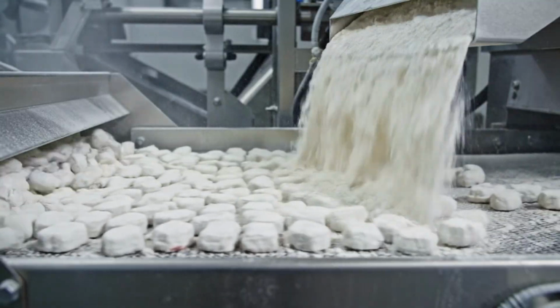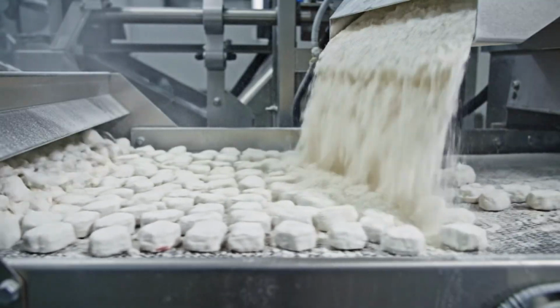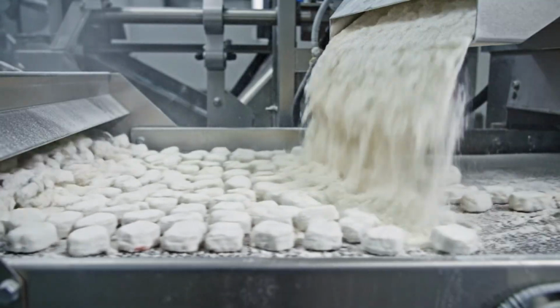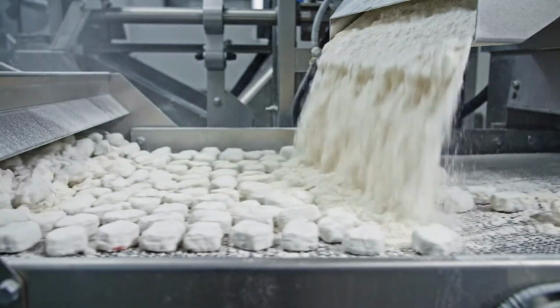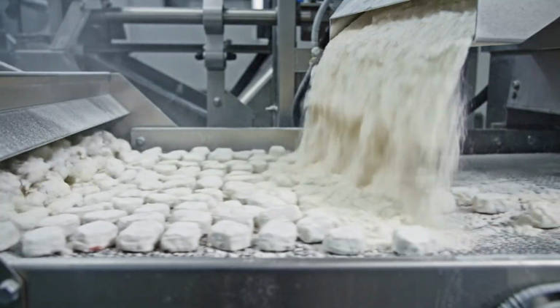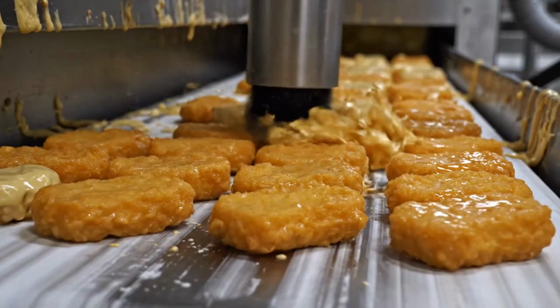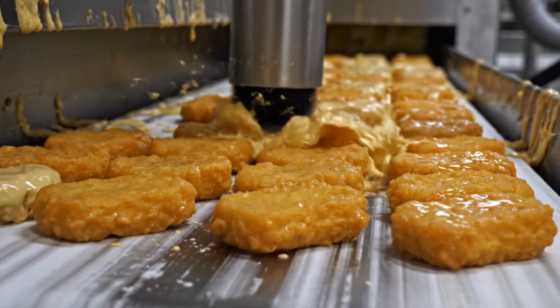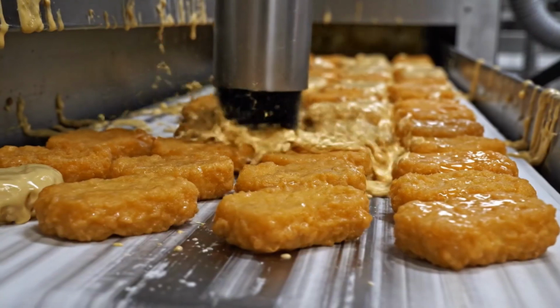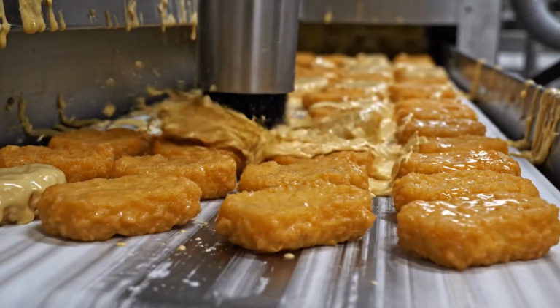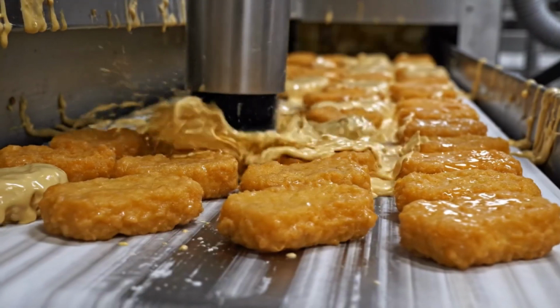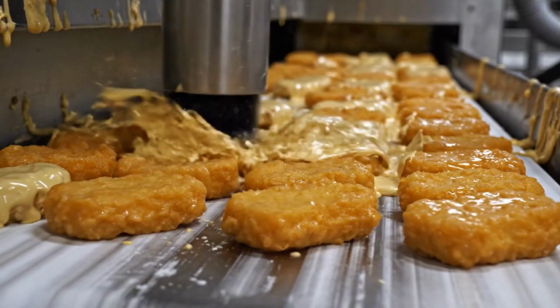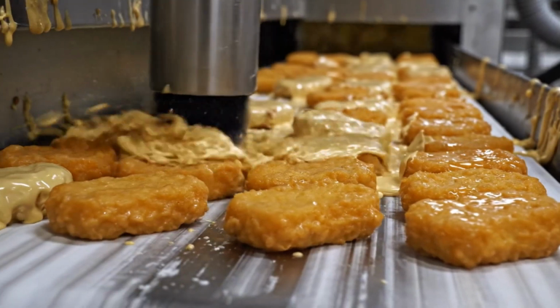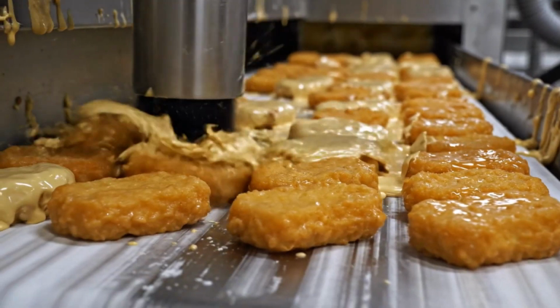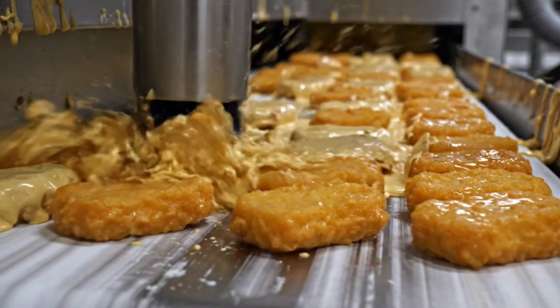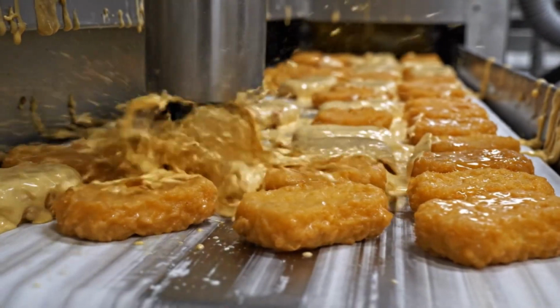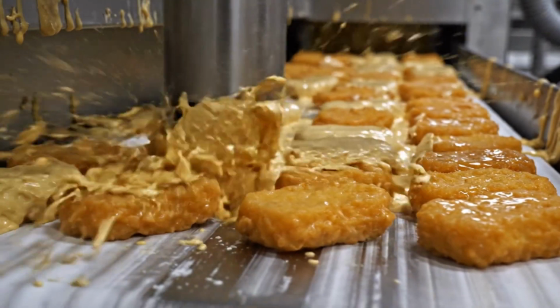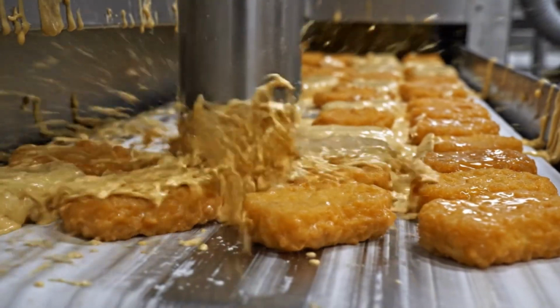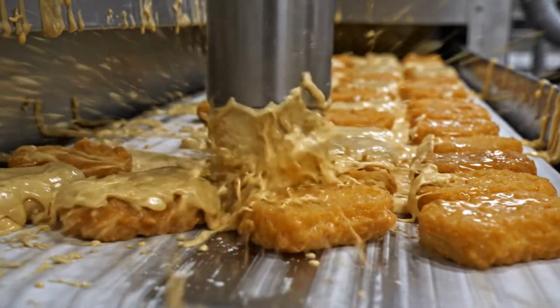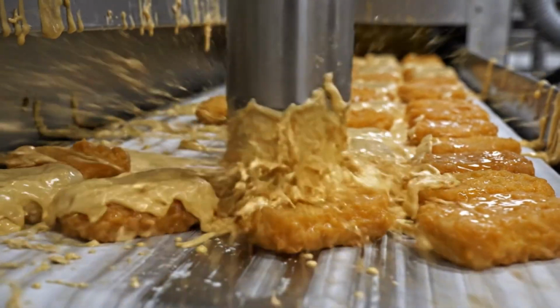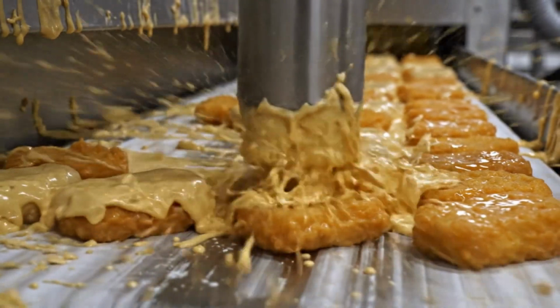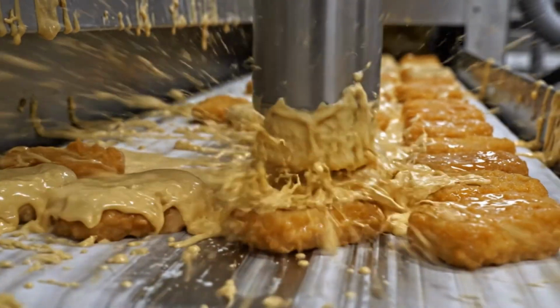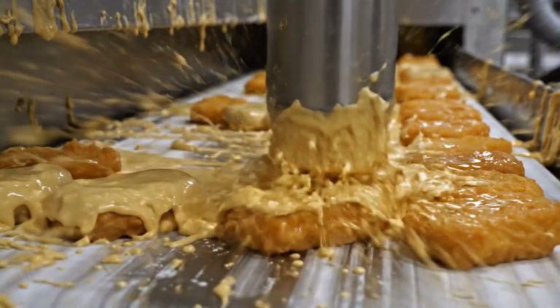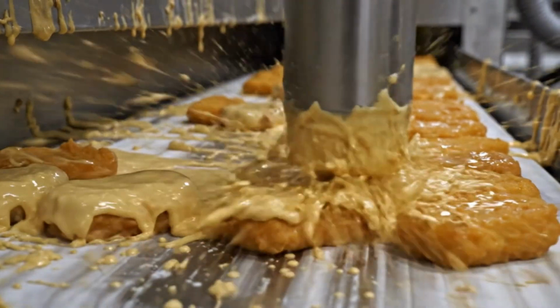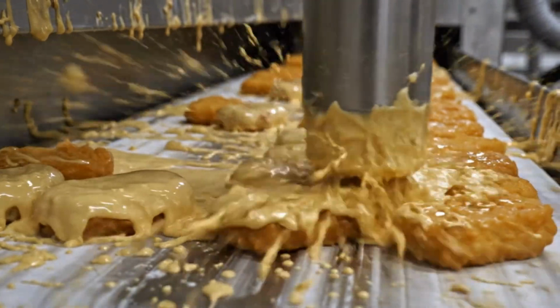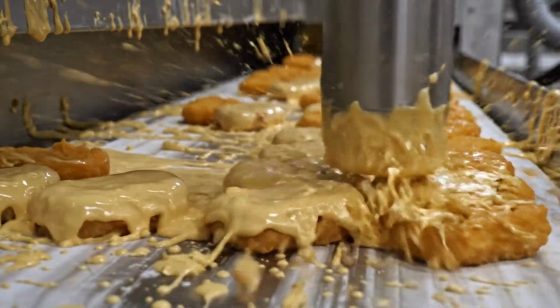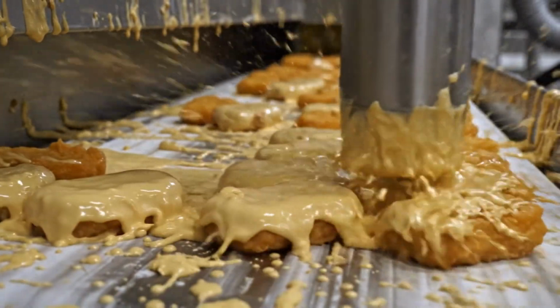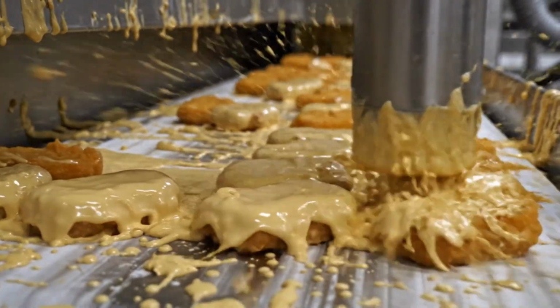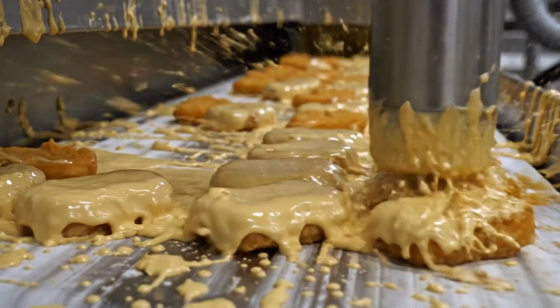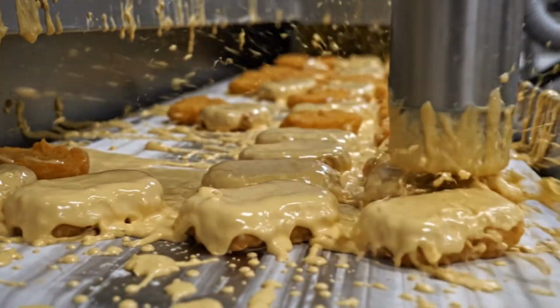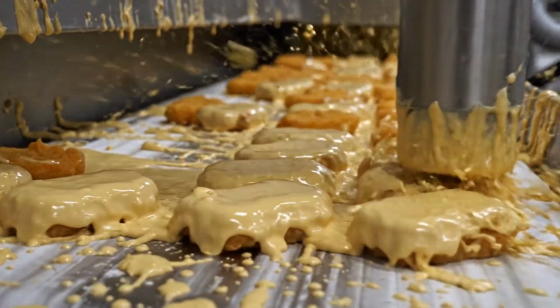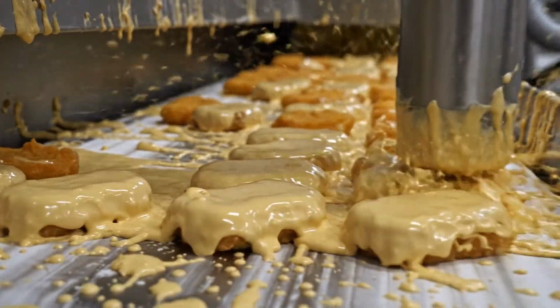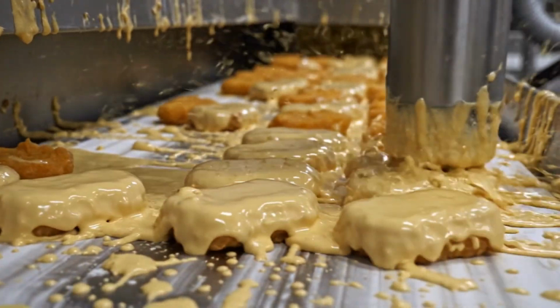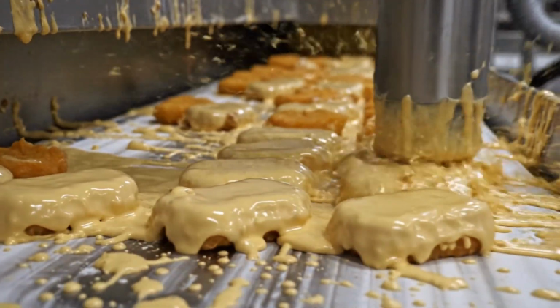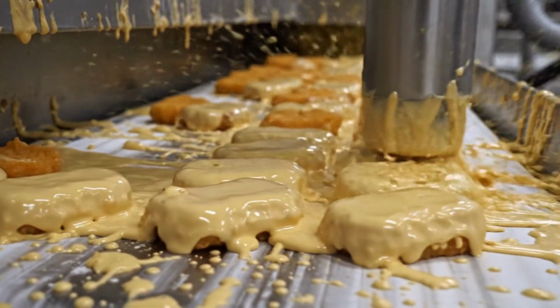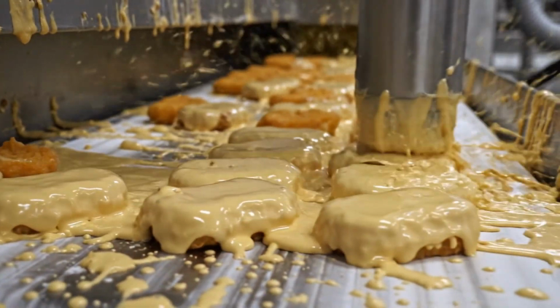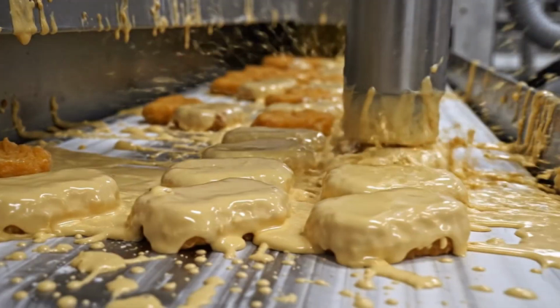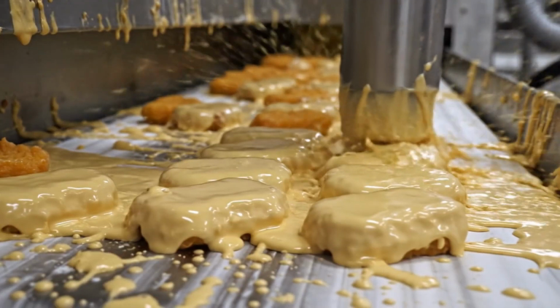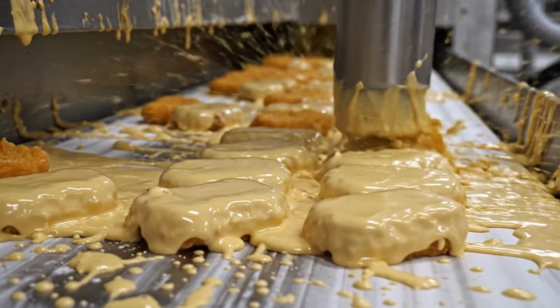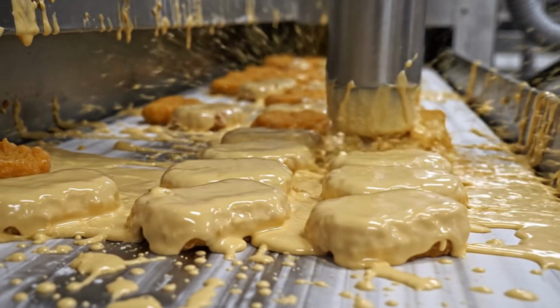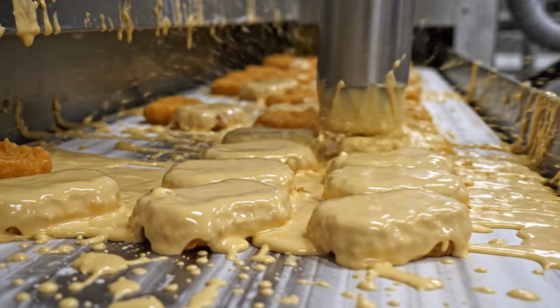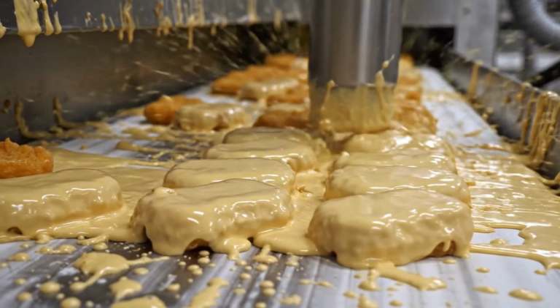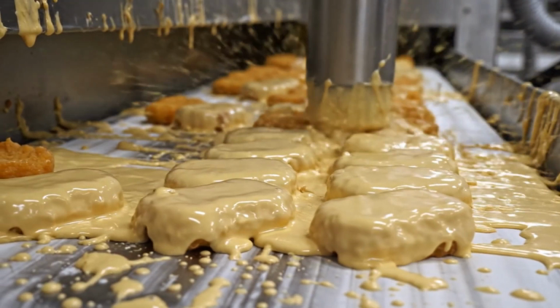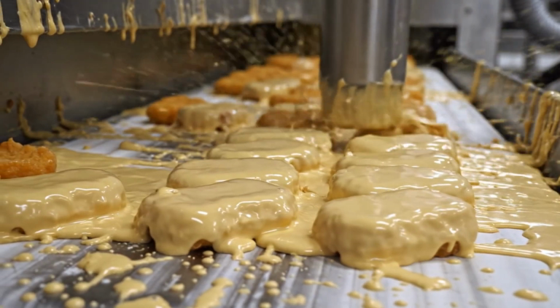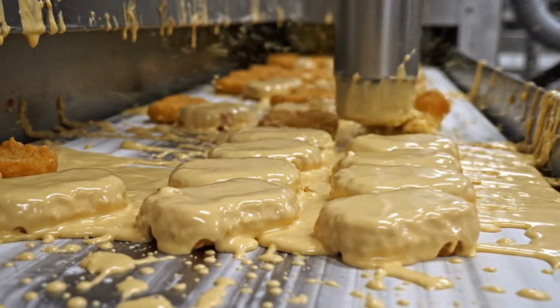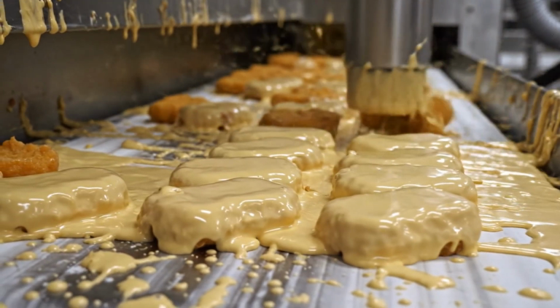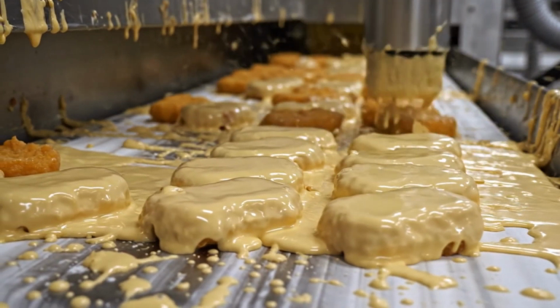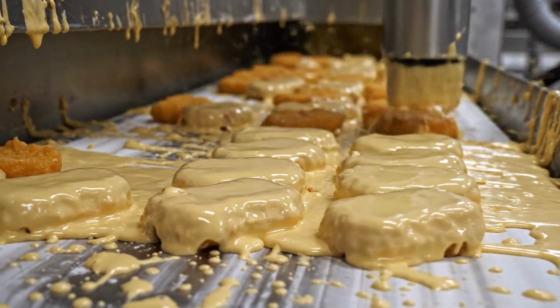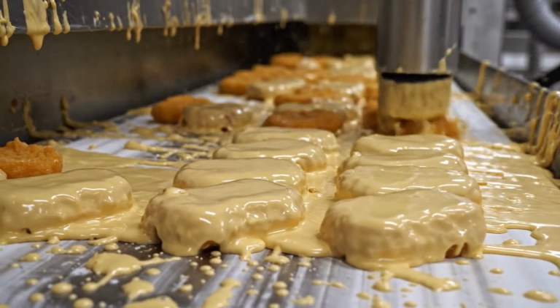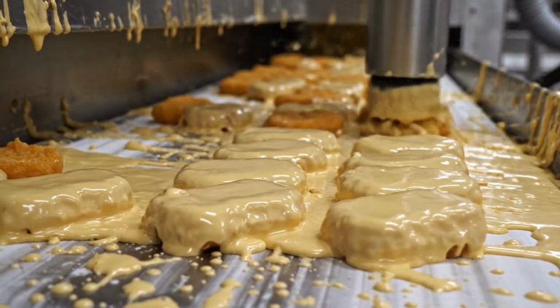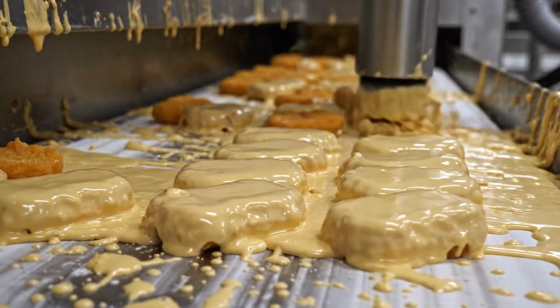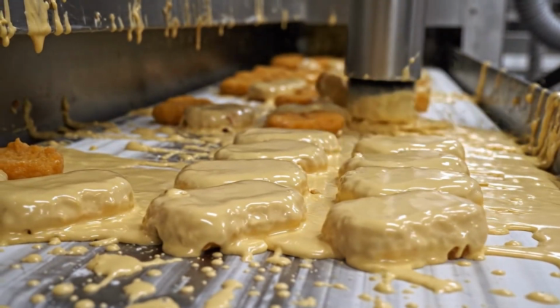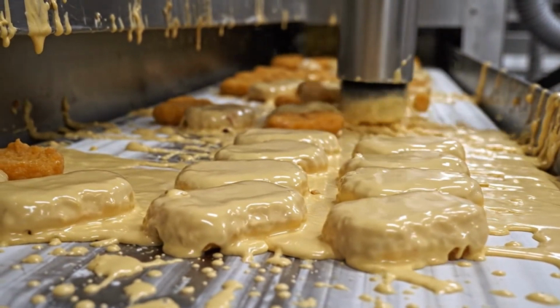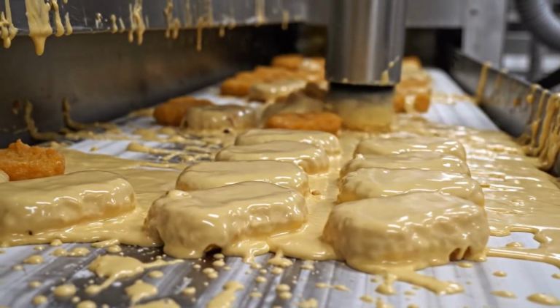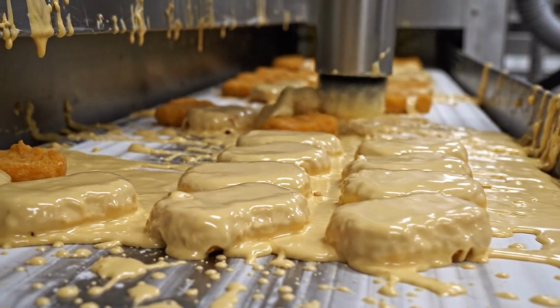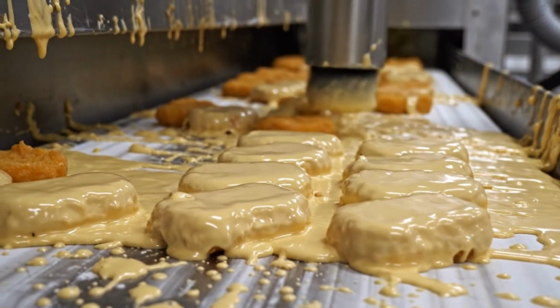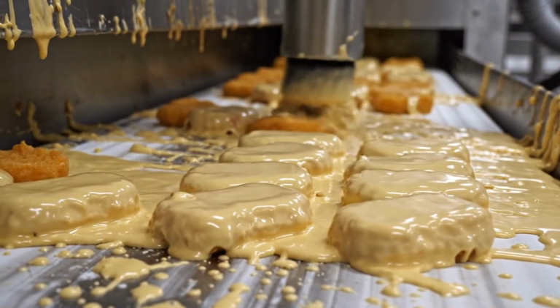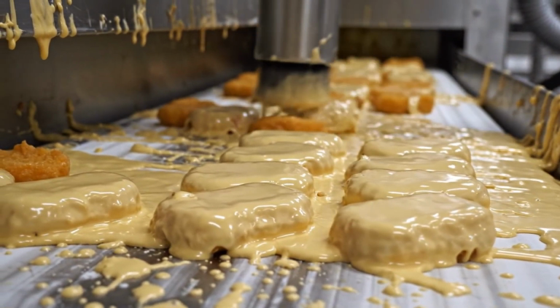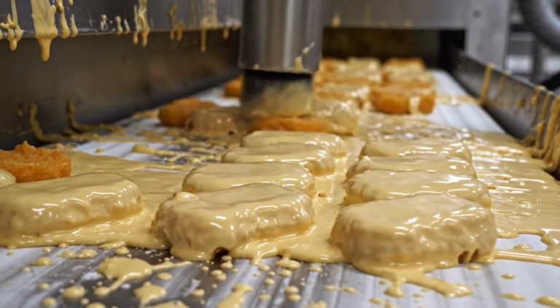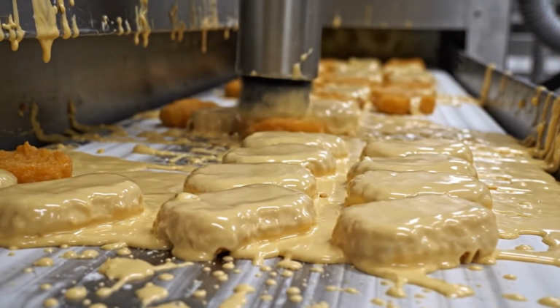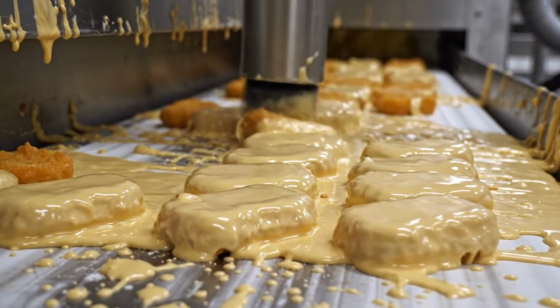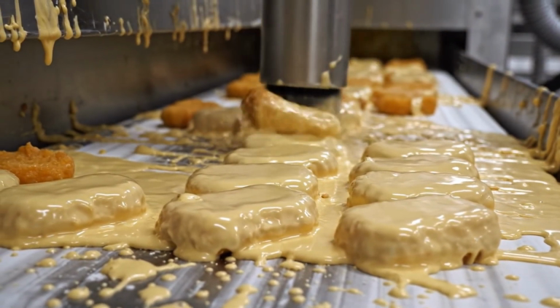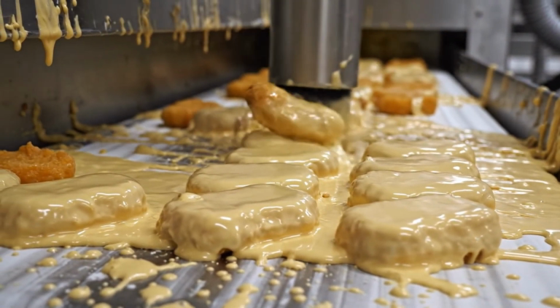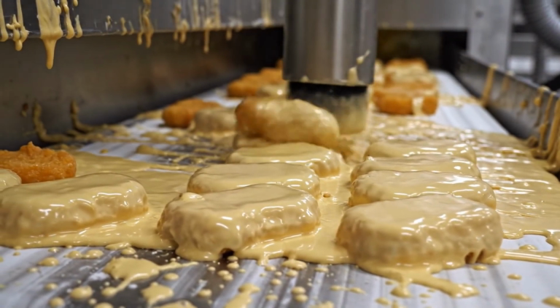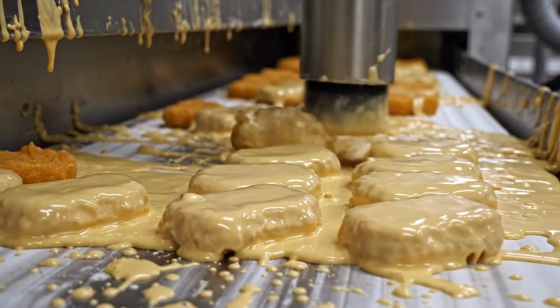The invisible air blast hits the wet nuggets. Excess batter ripples off the sides. The shape becomes defined again.